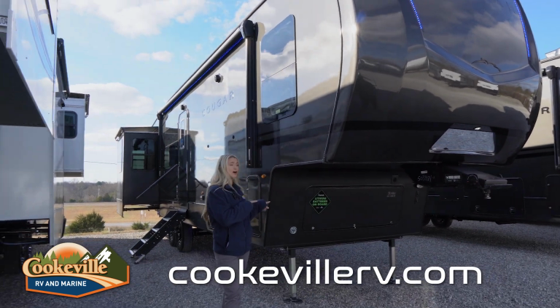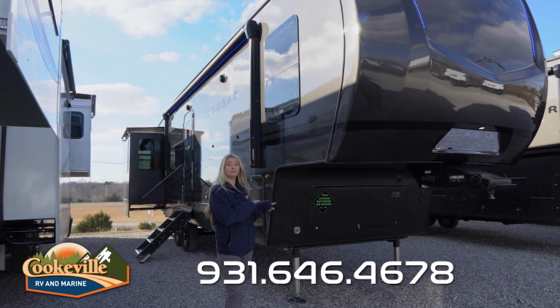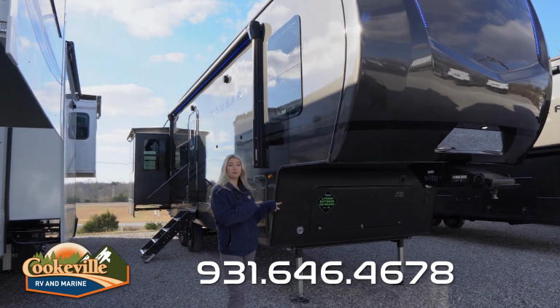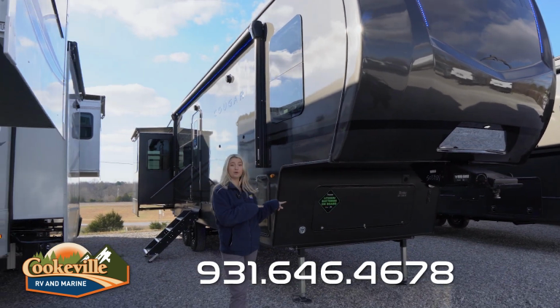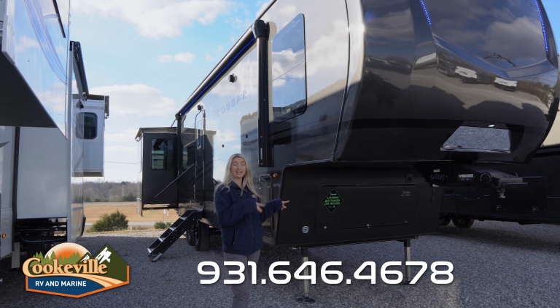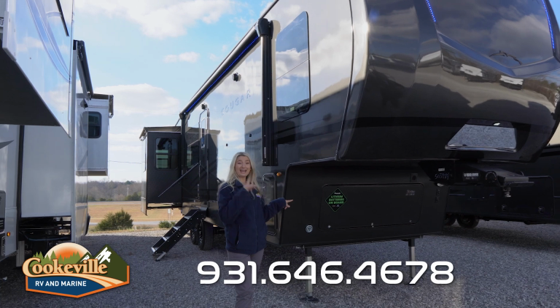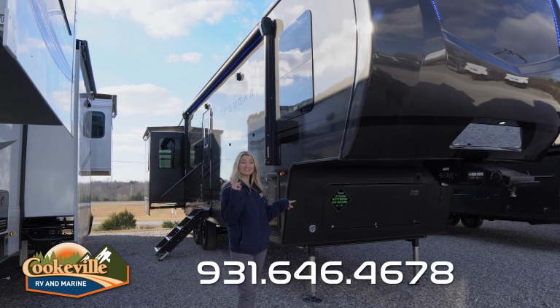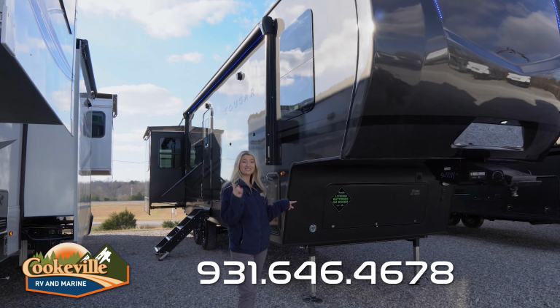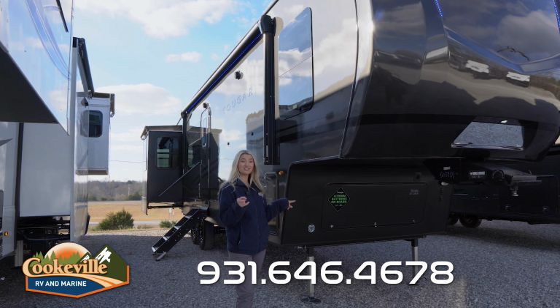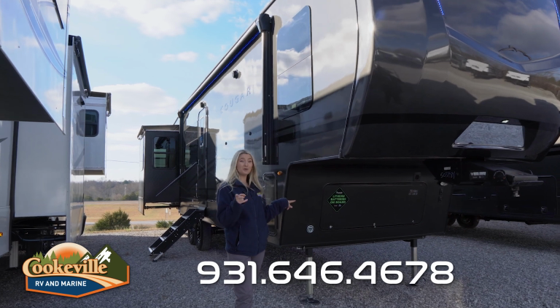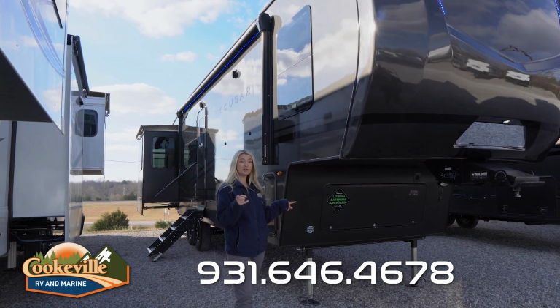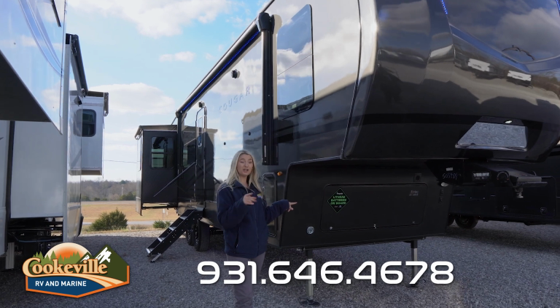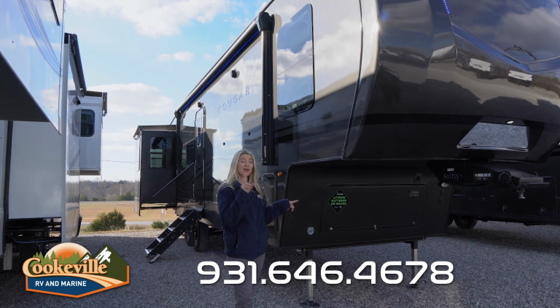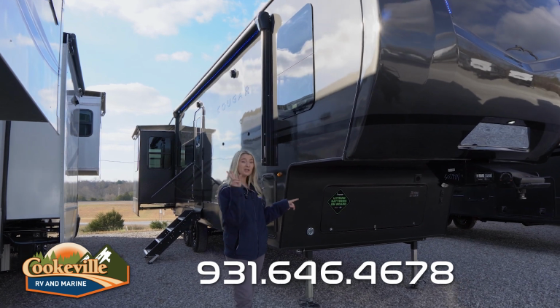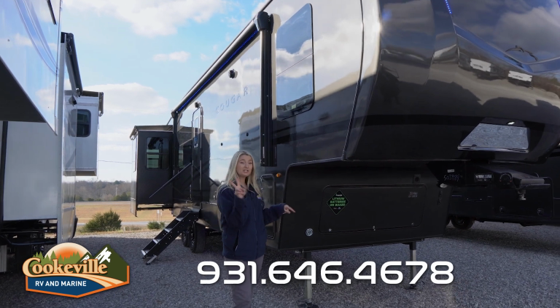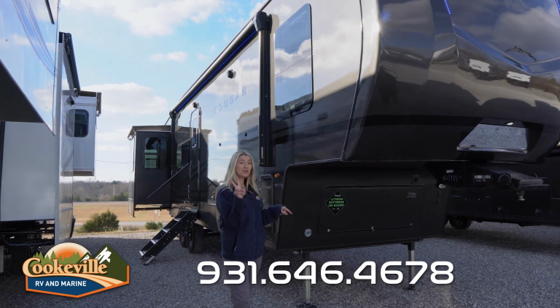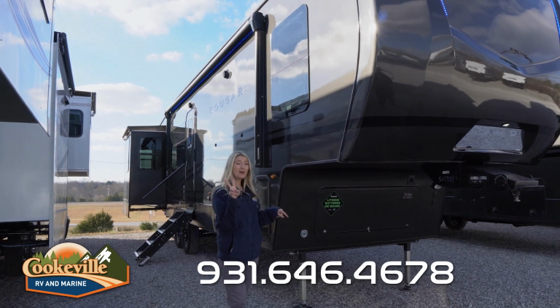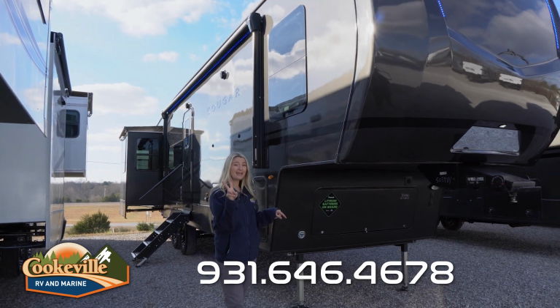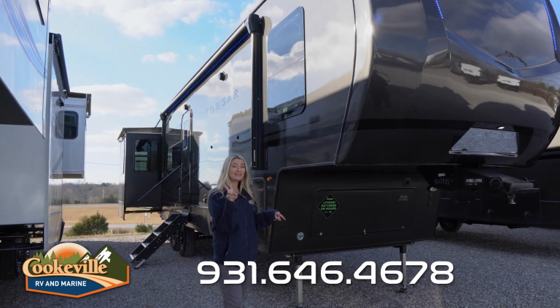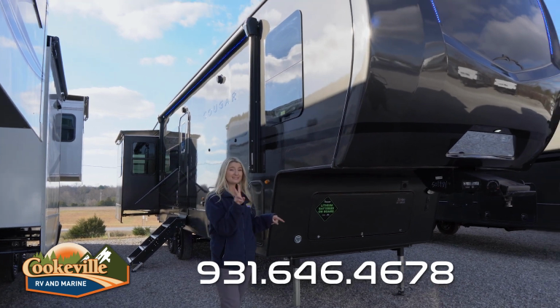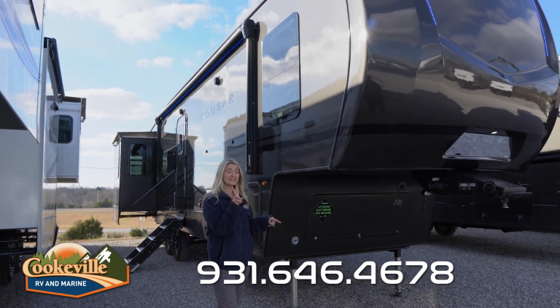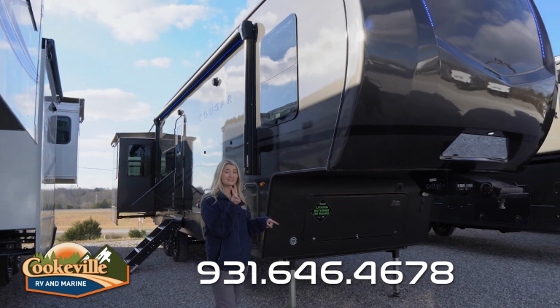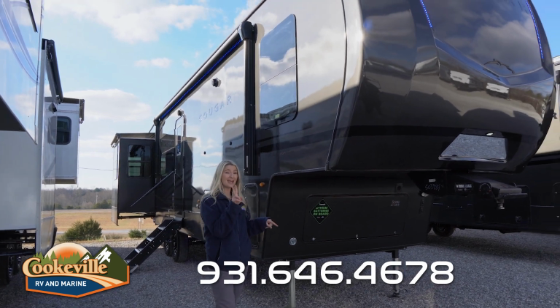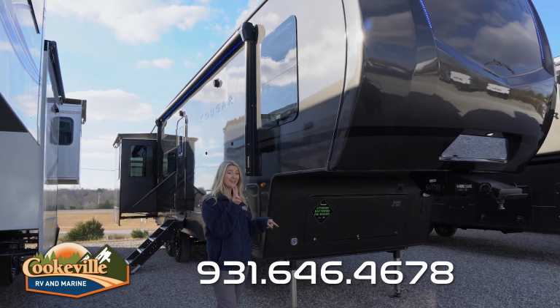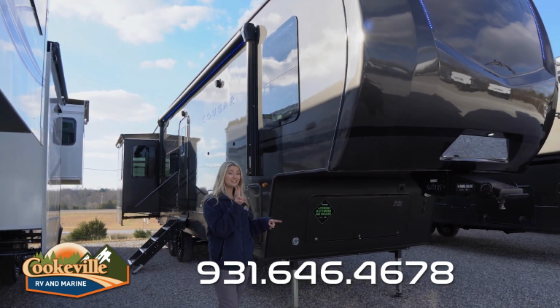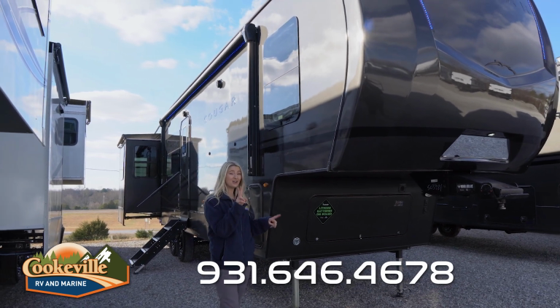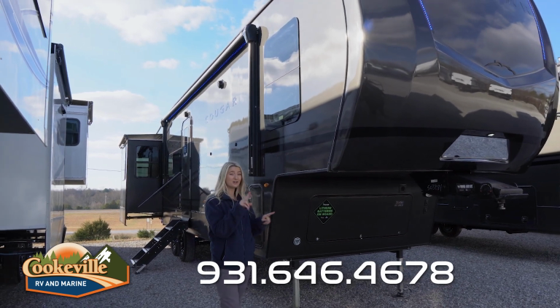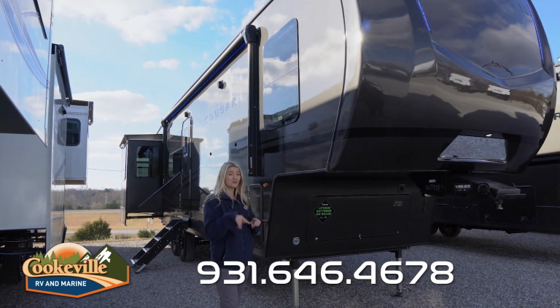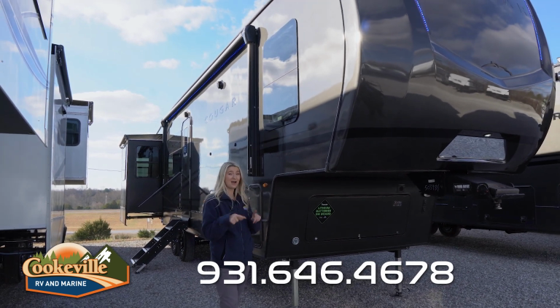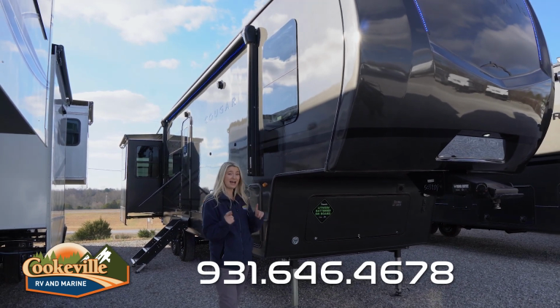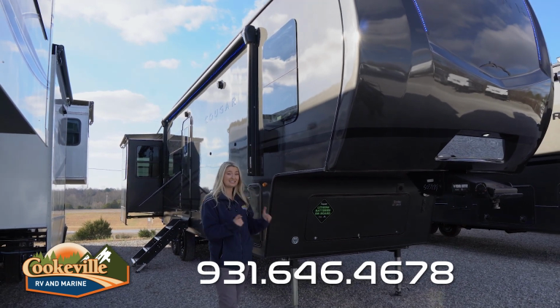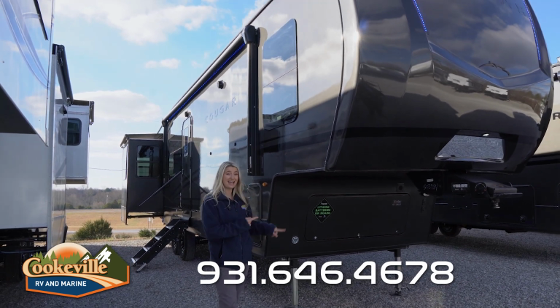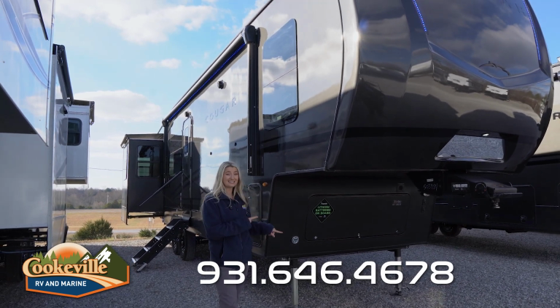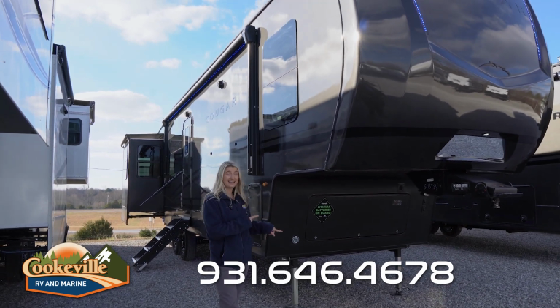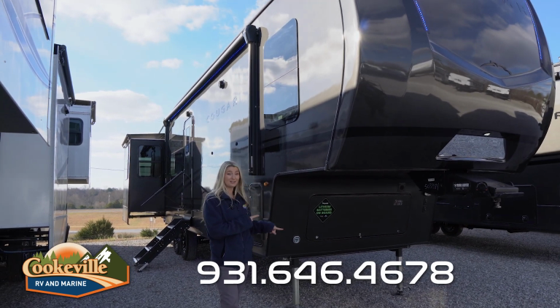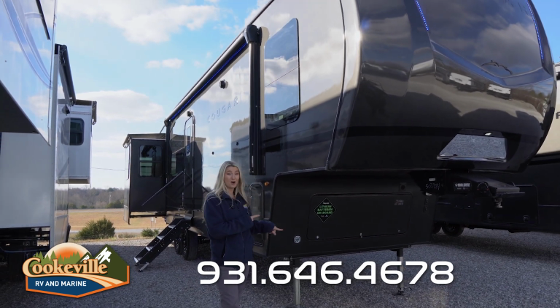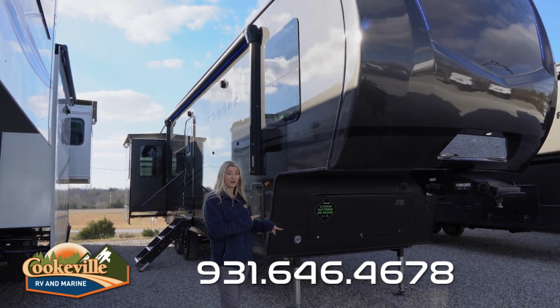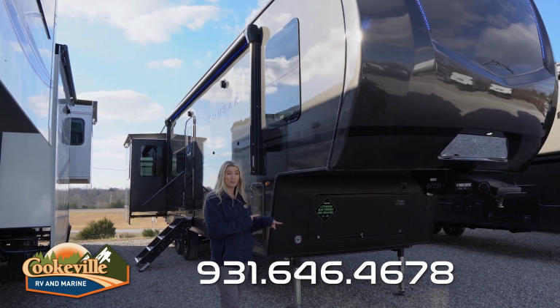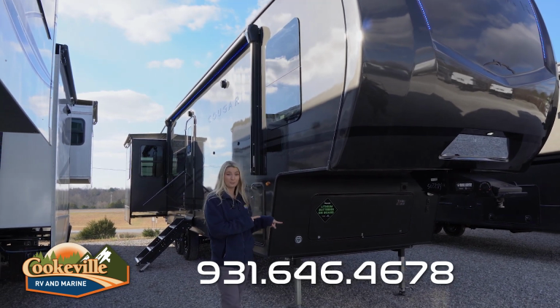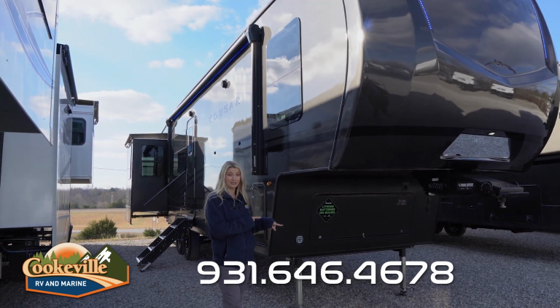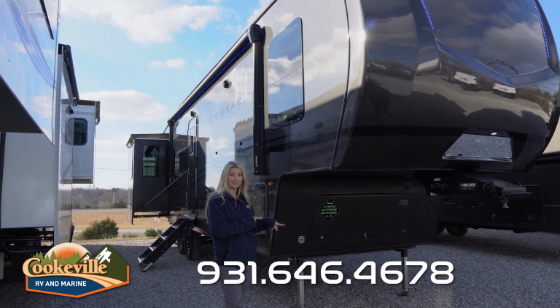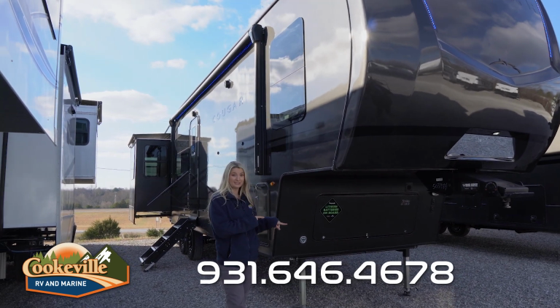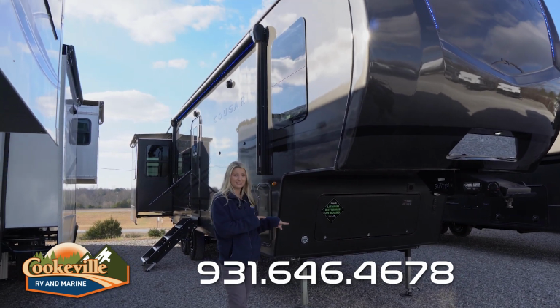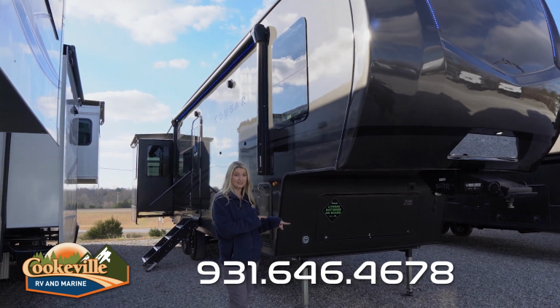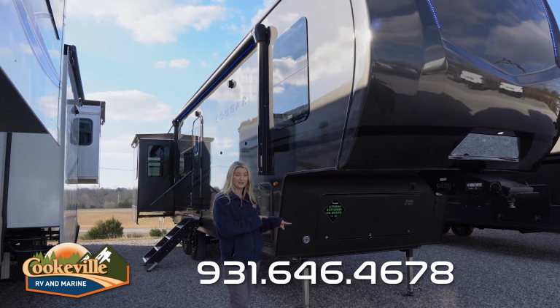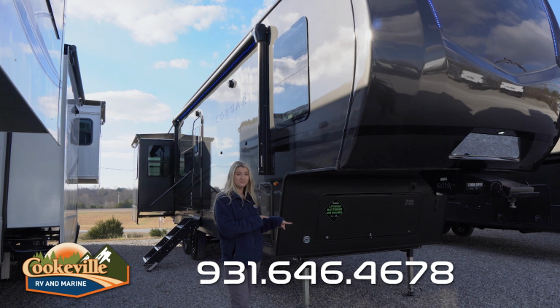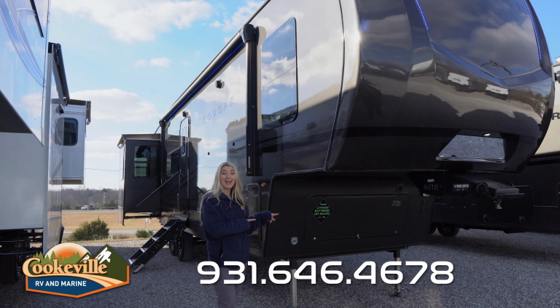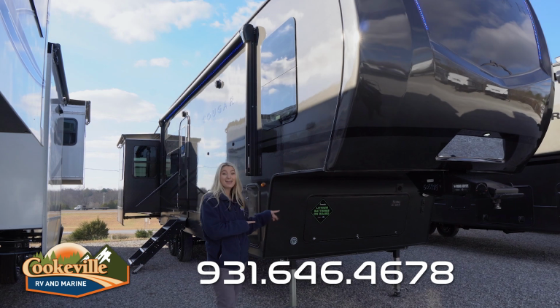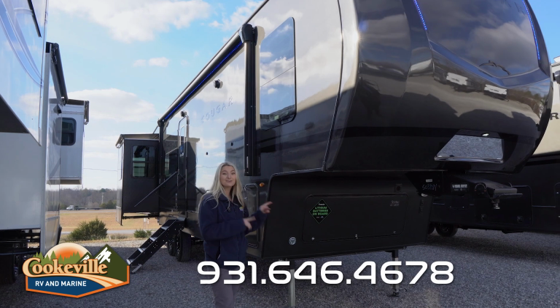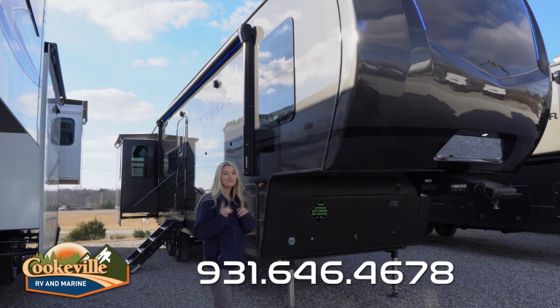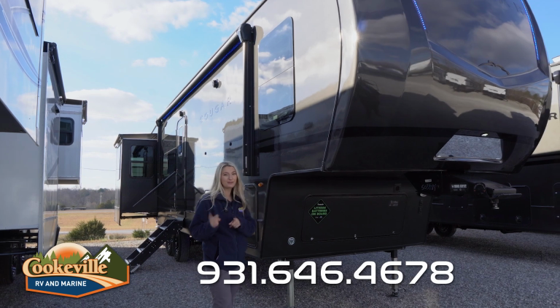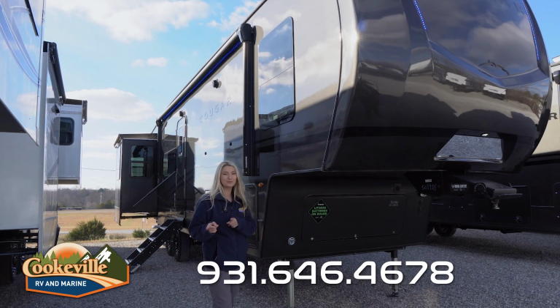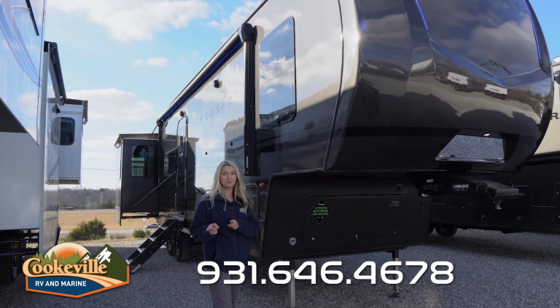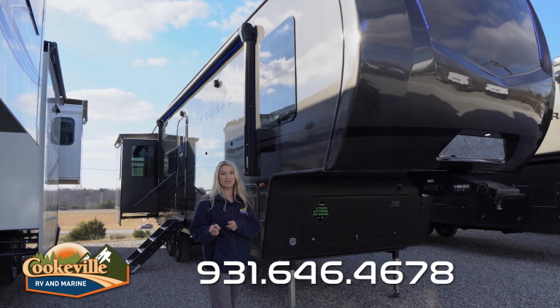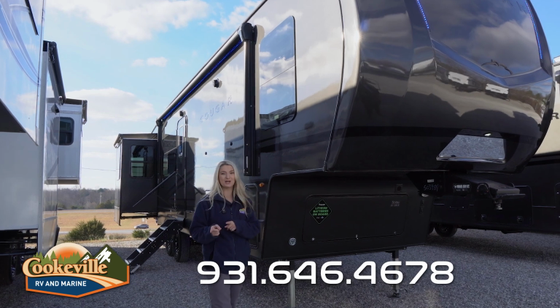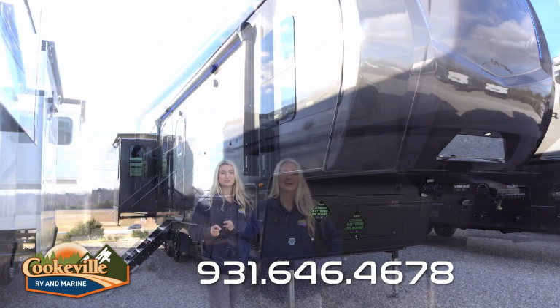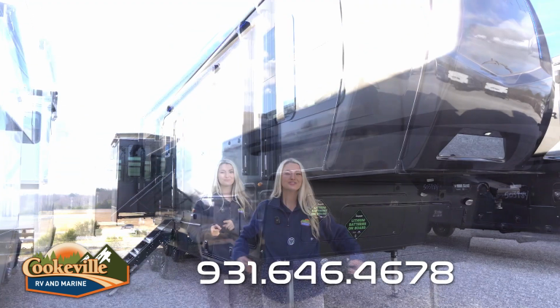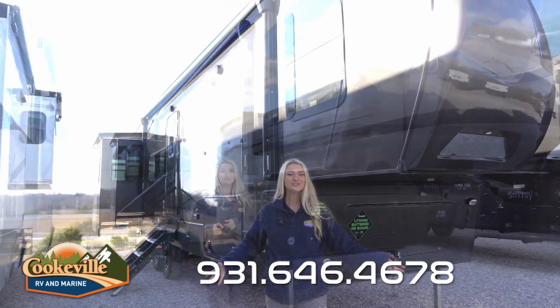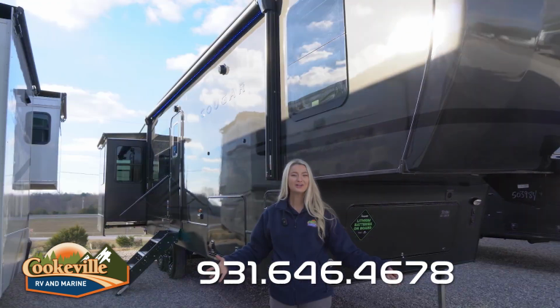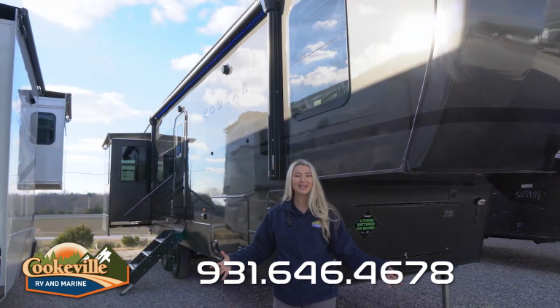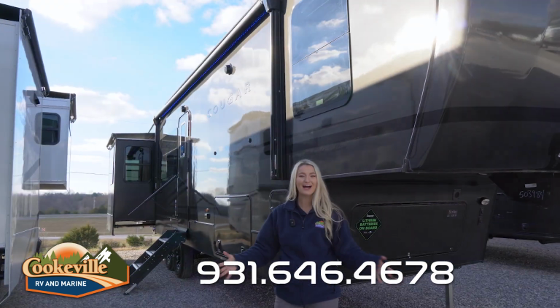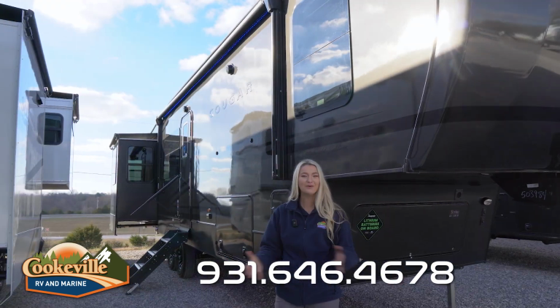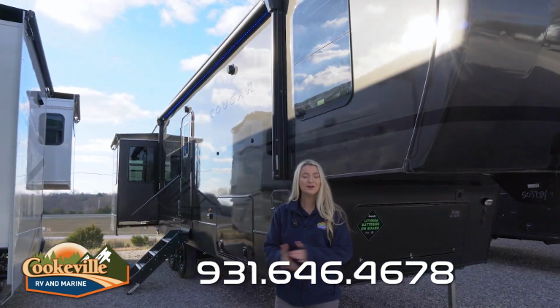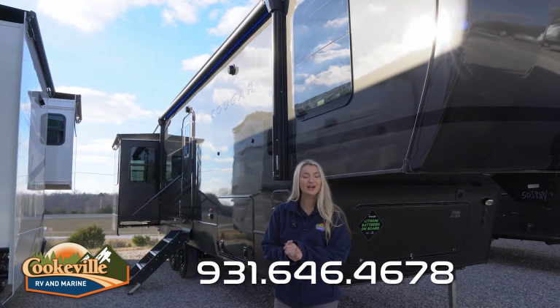This unit has lithium batteries on board, solar, two ACs, anti-lock braking system, and frameless windows.